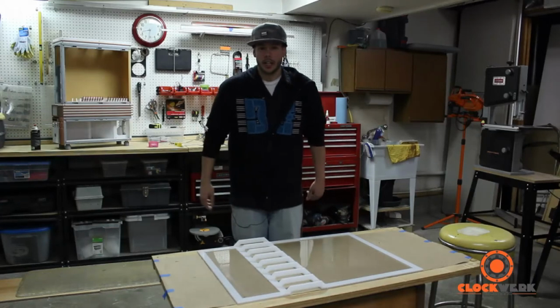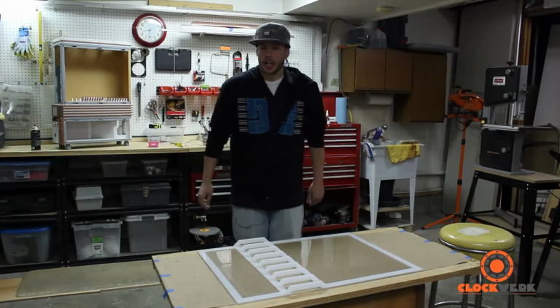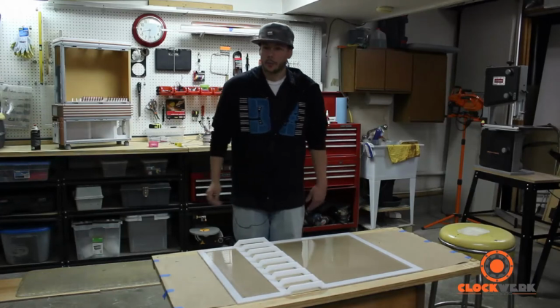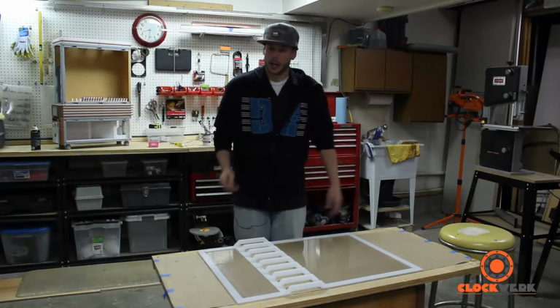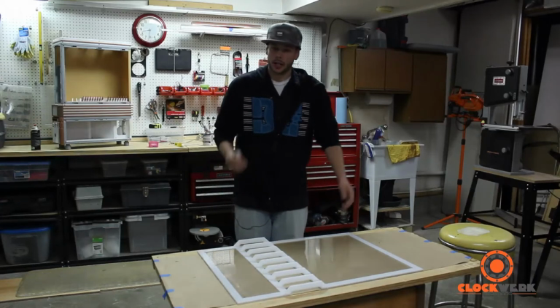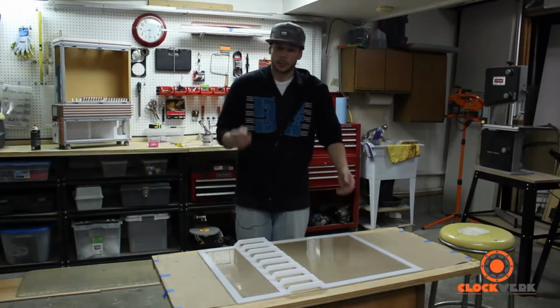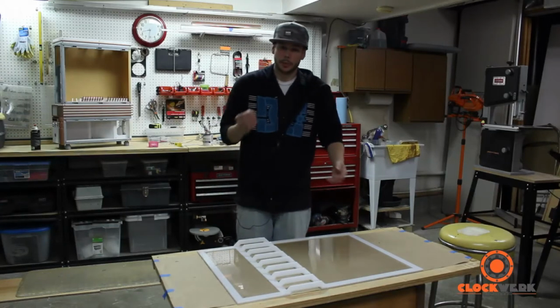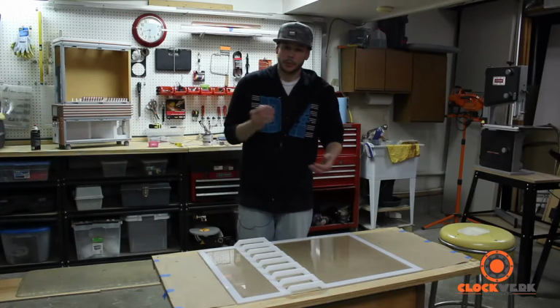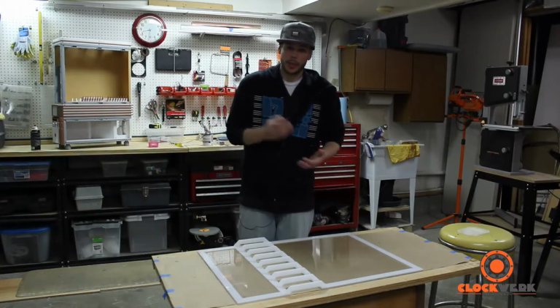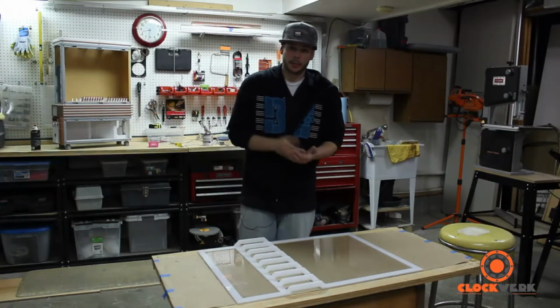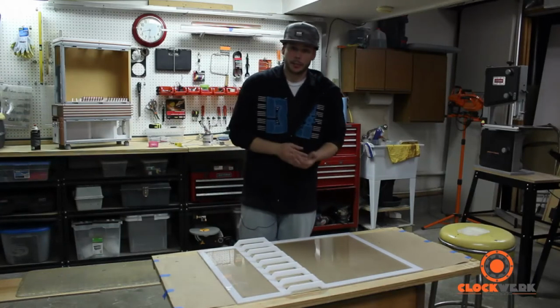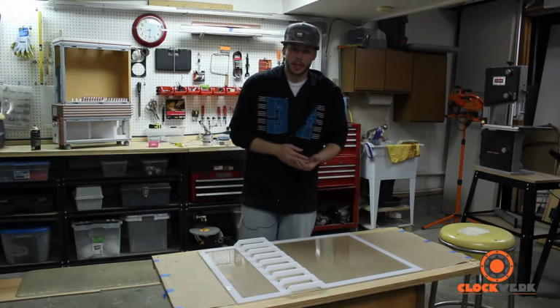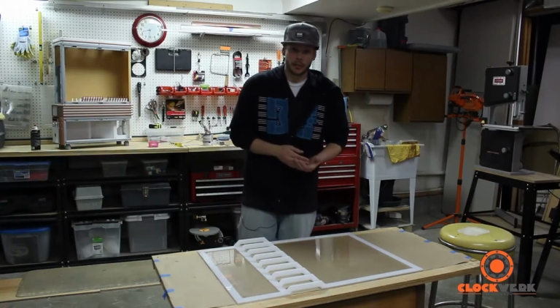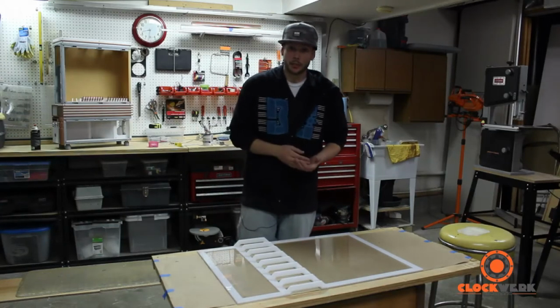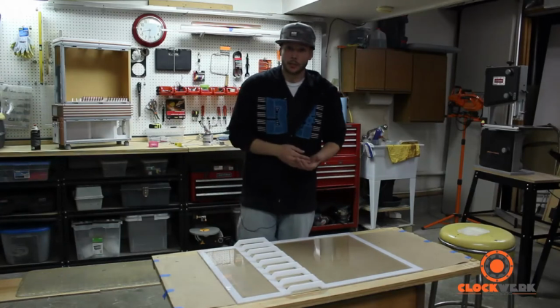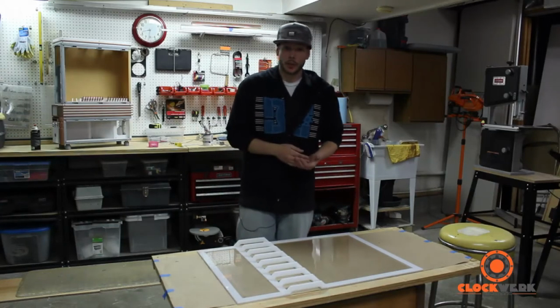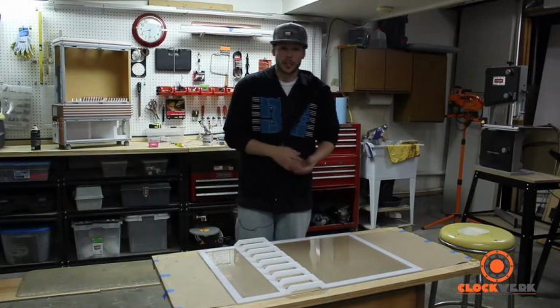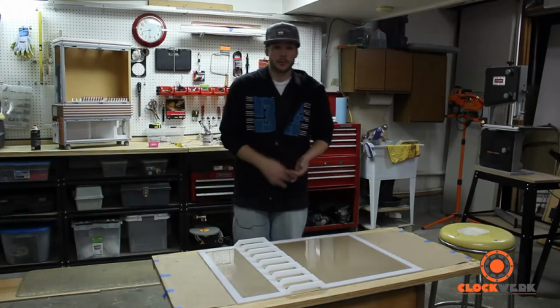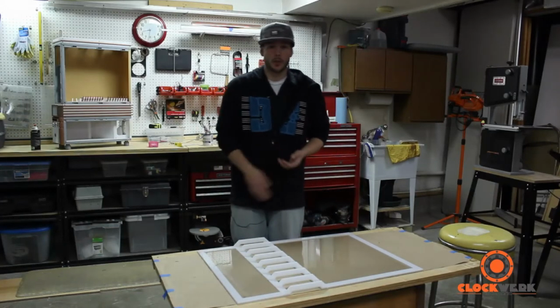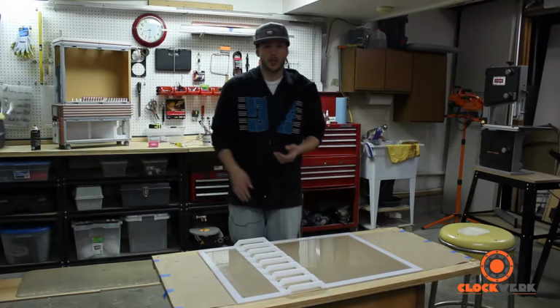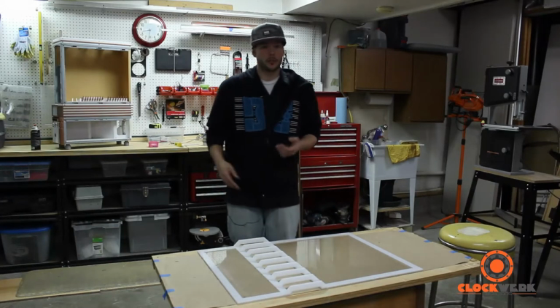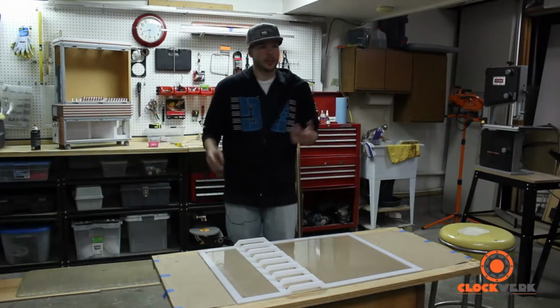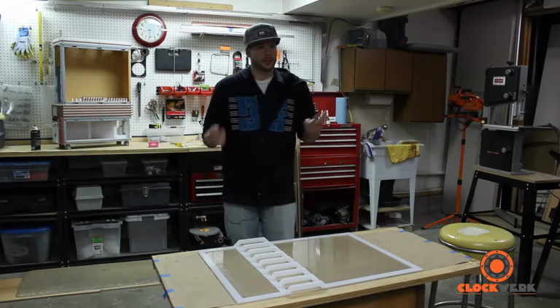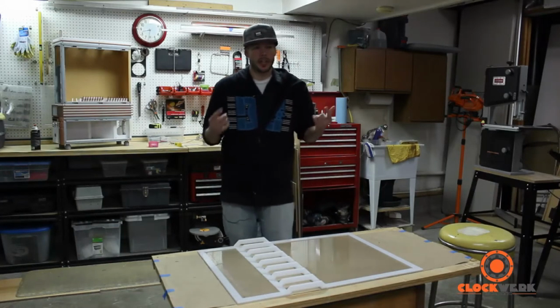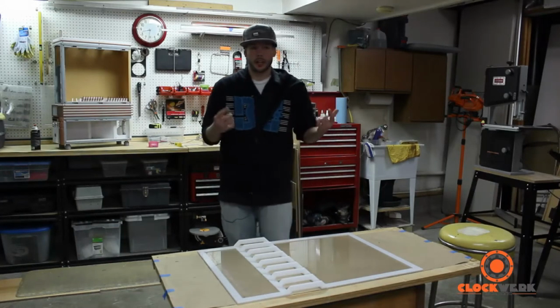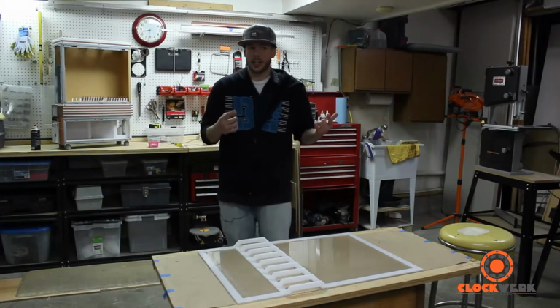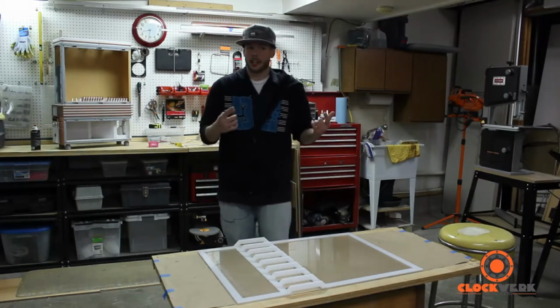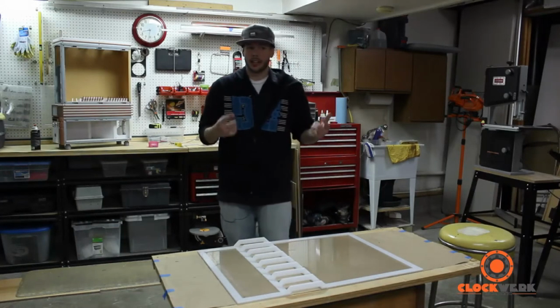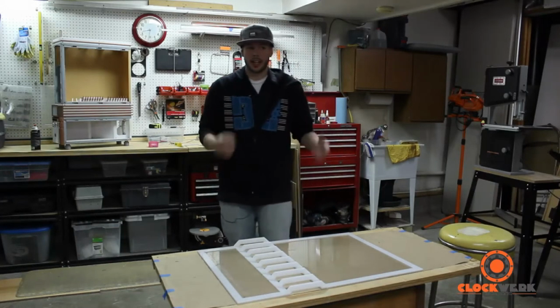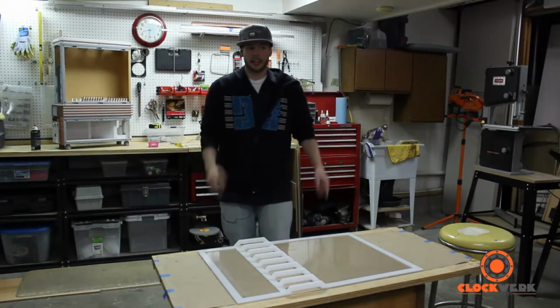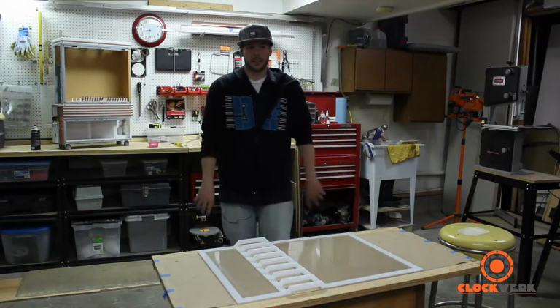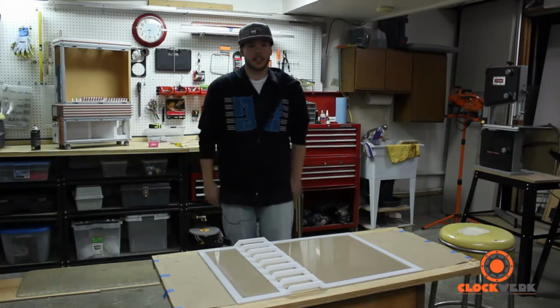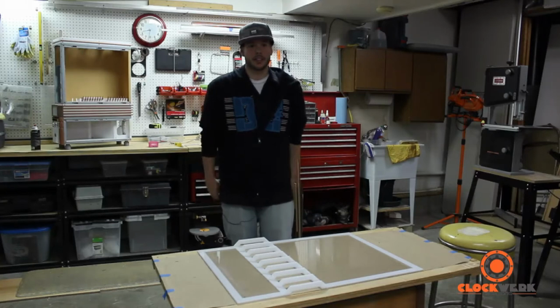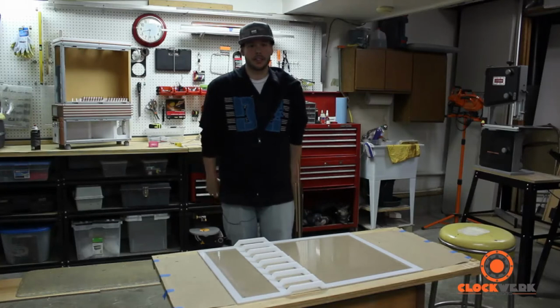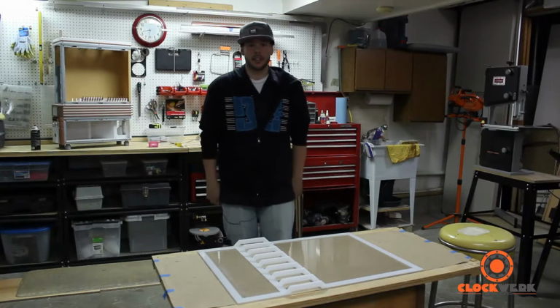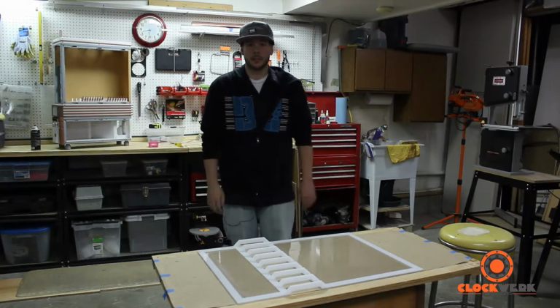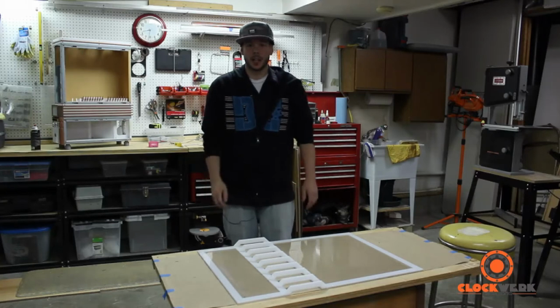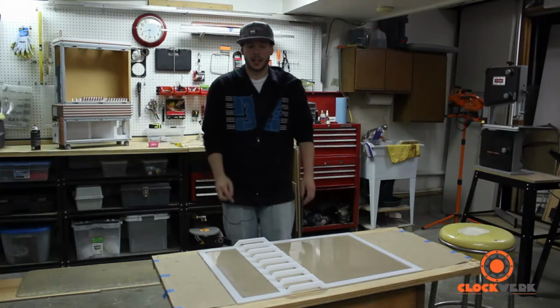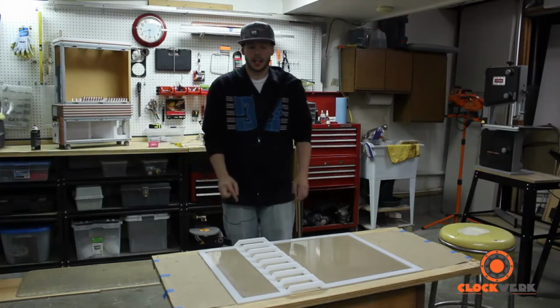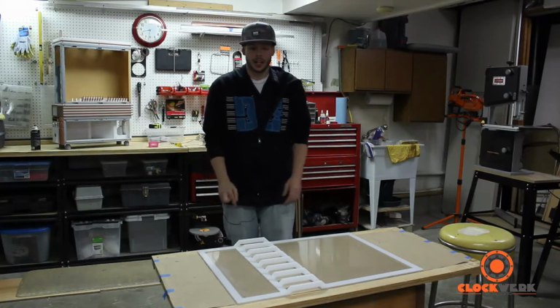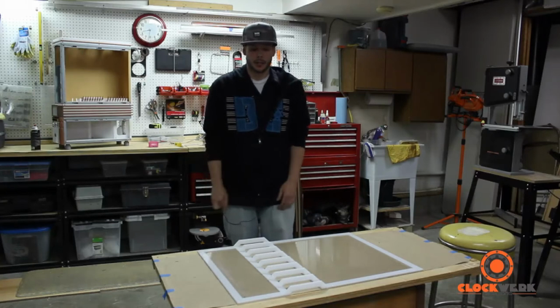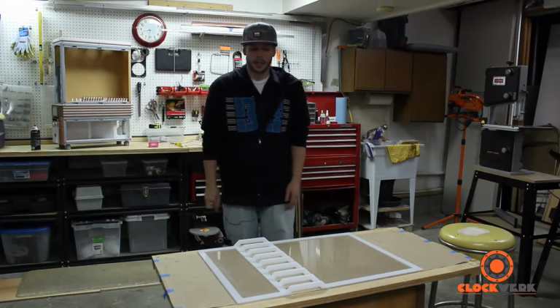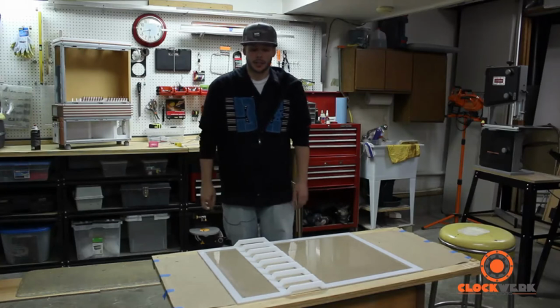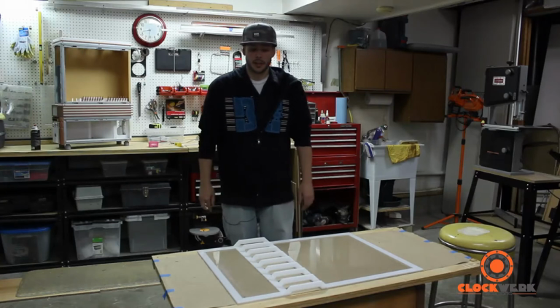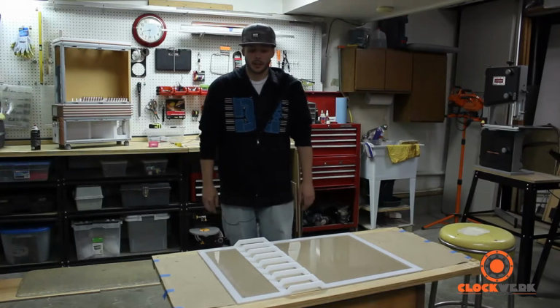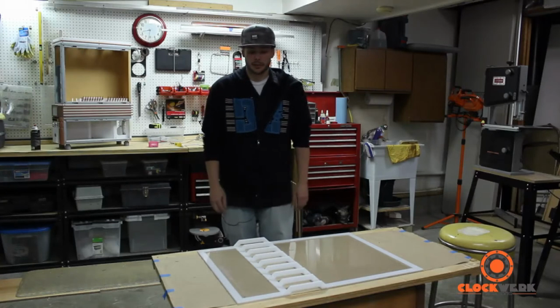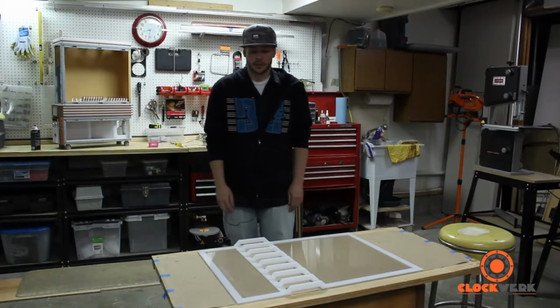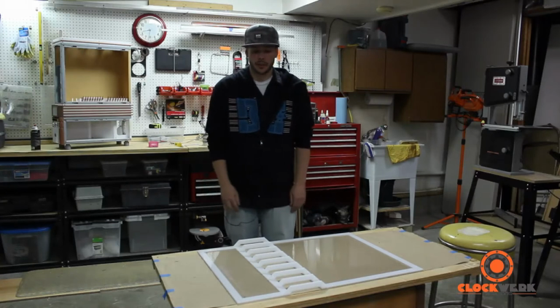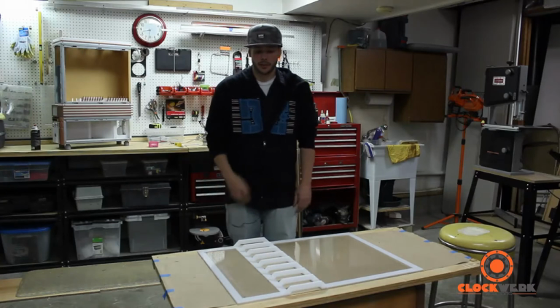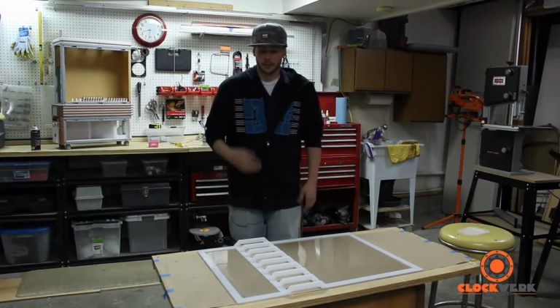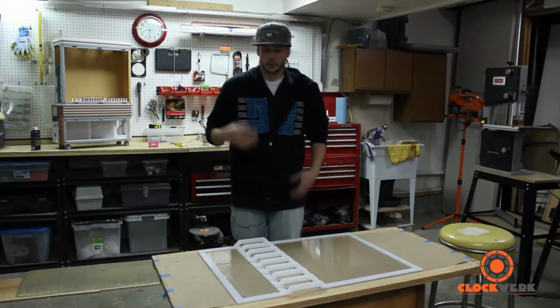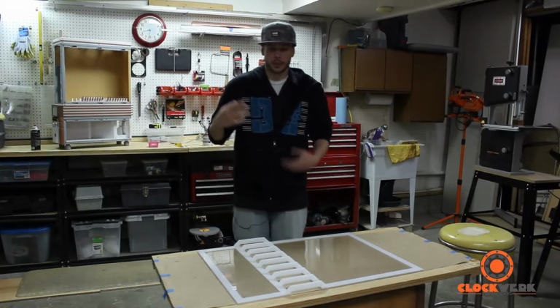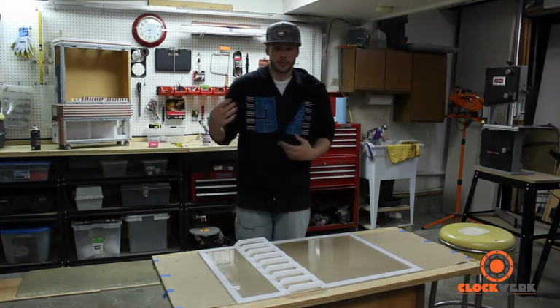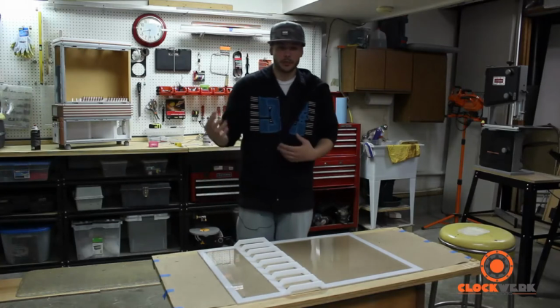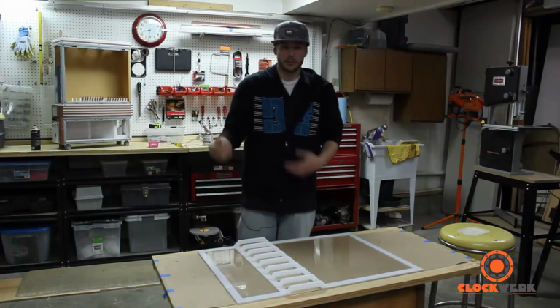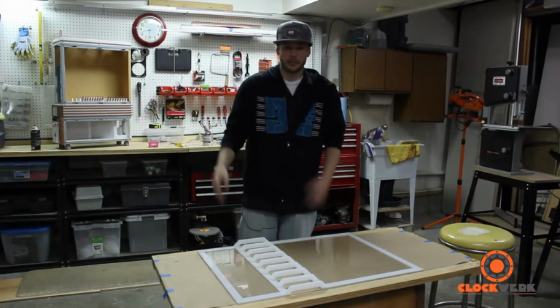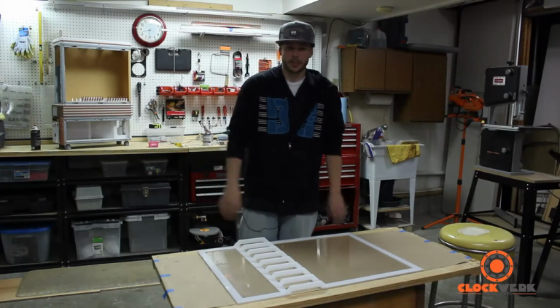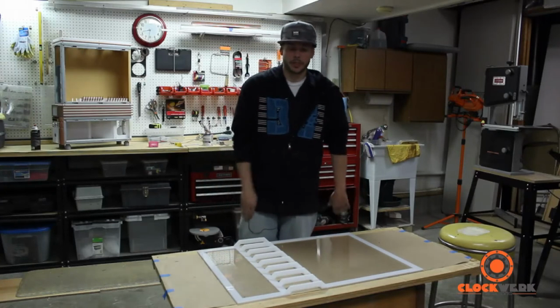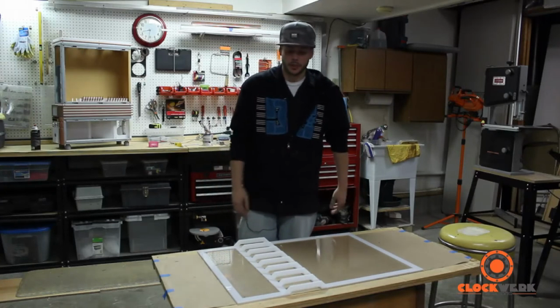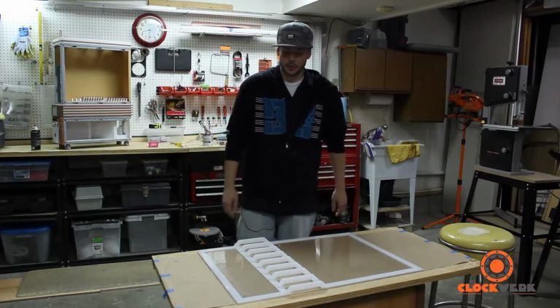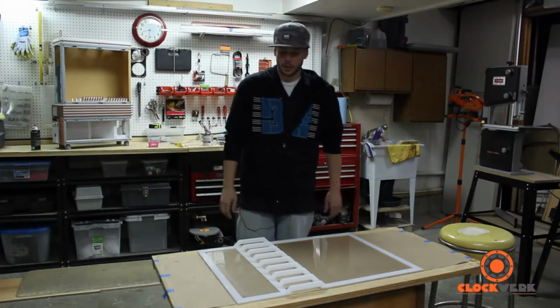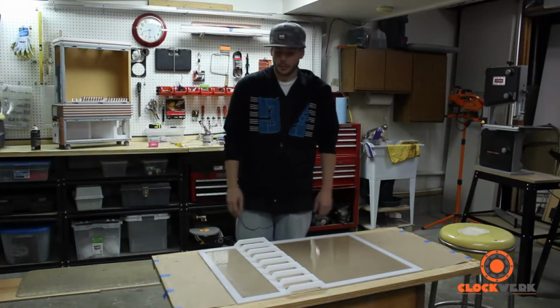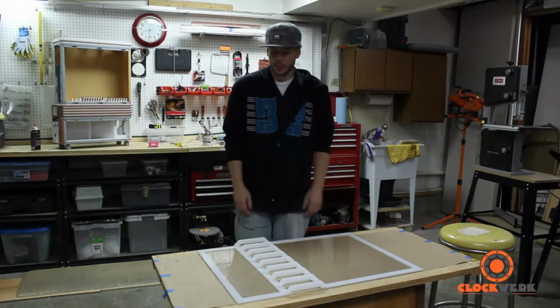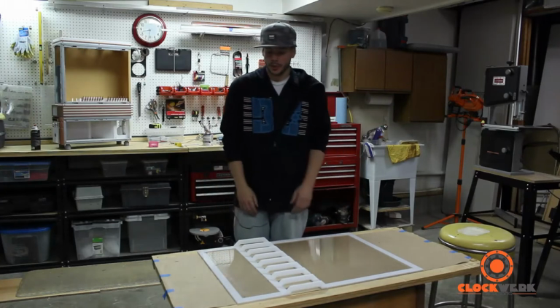I'm probably going to be remaking the reservoirs as well because I didn't have the CNC when I made those, so those will be in a future video coming up.